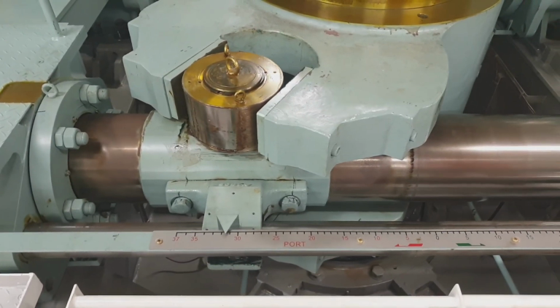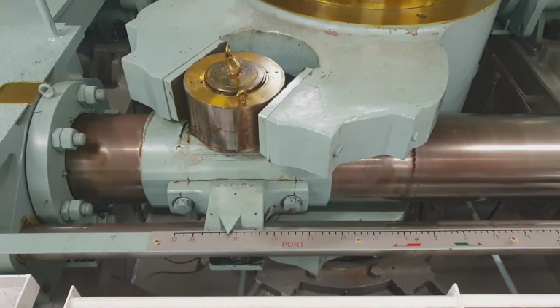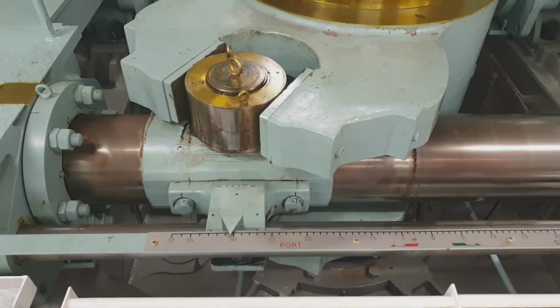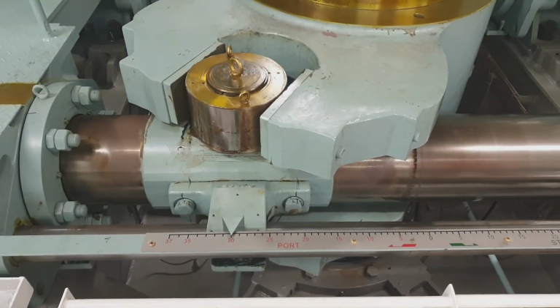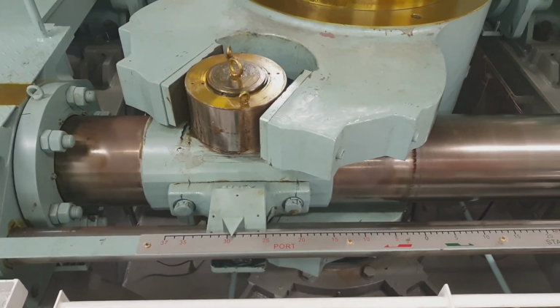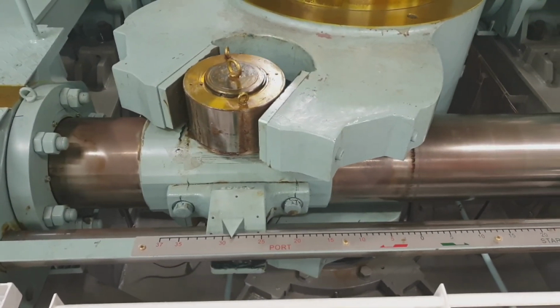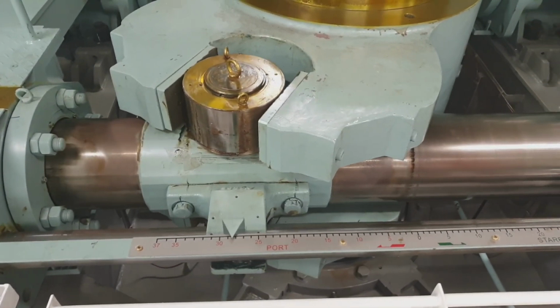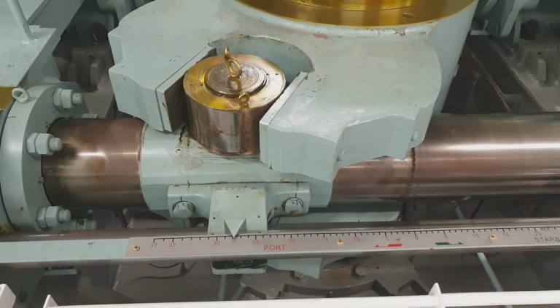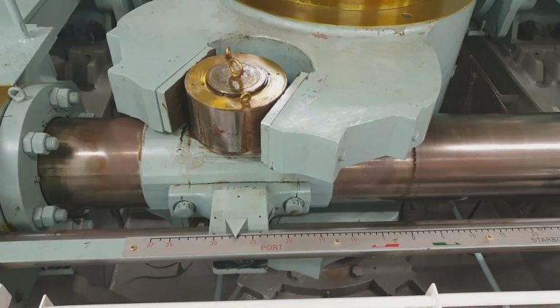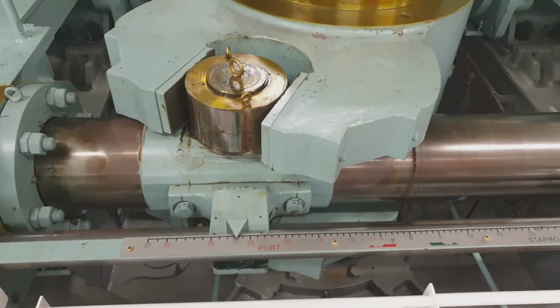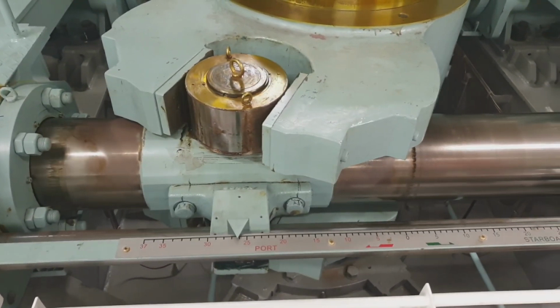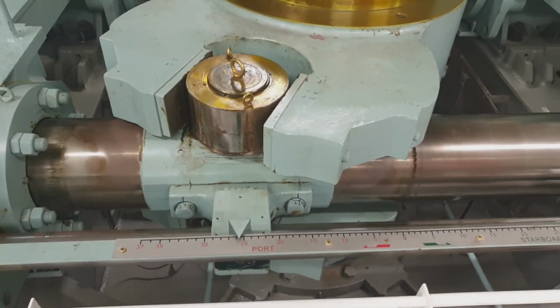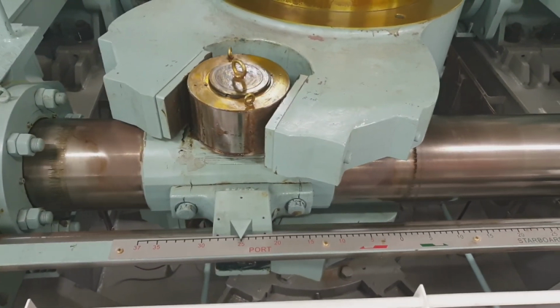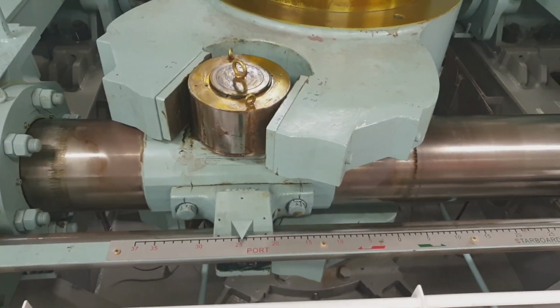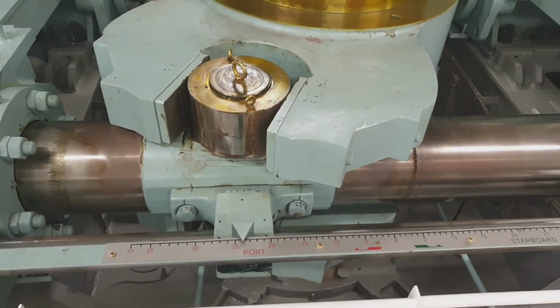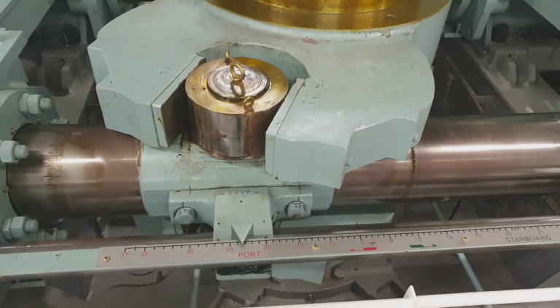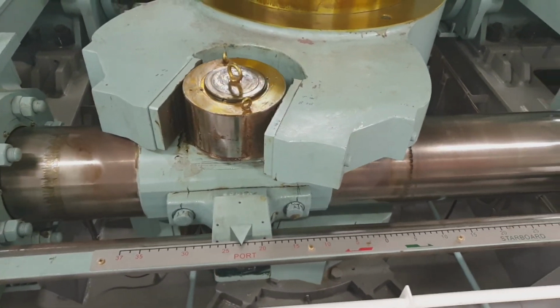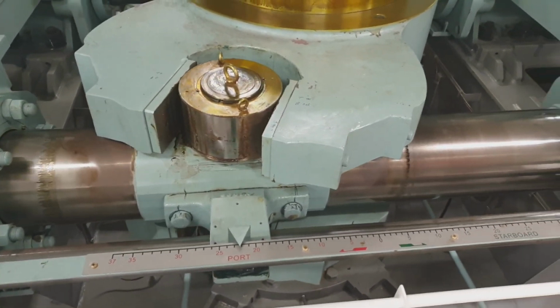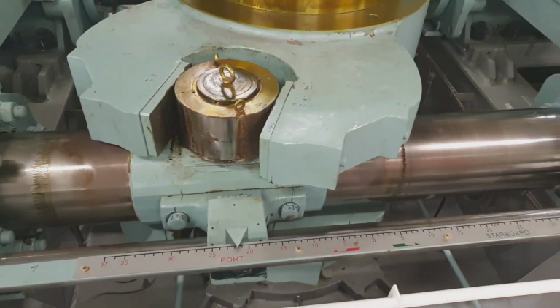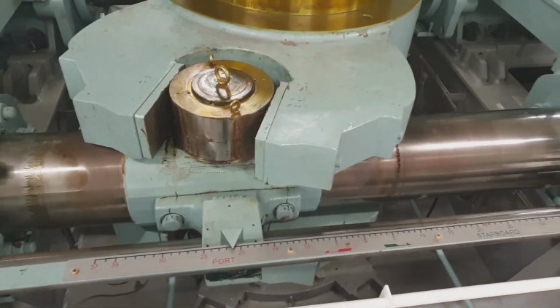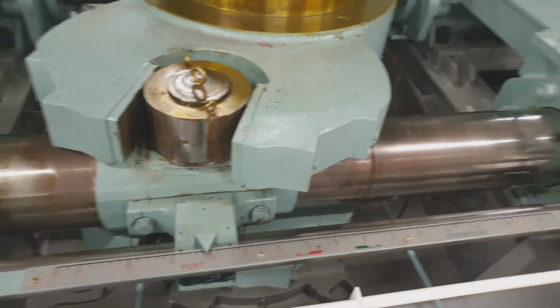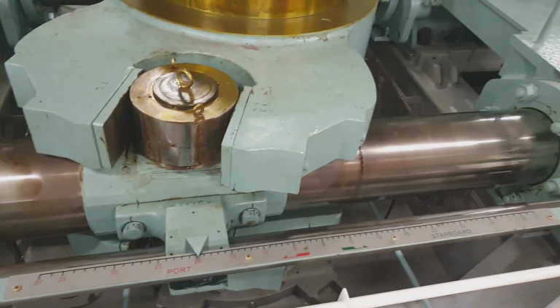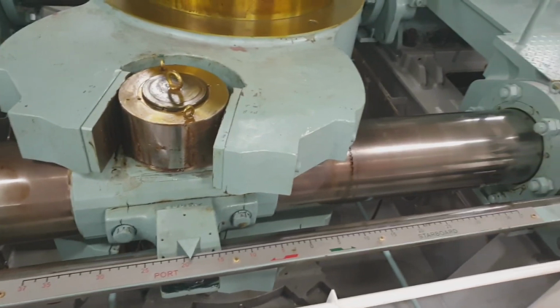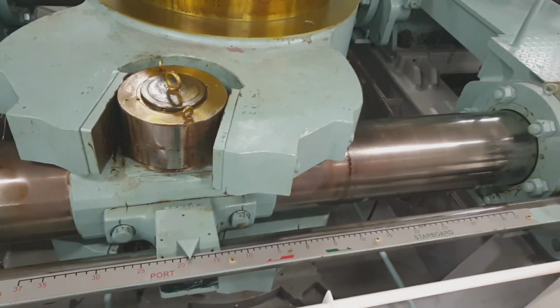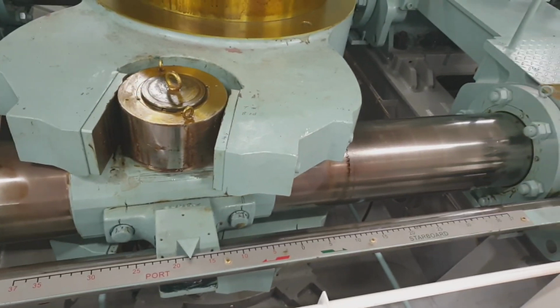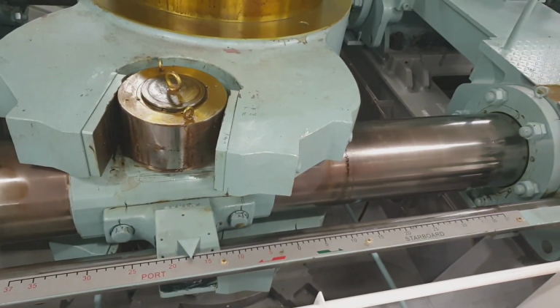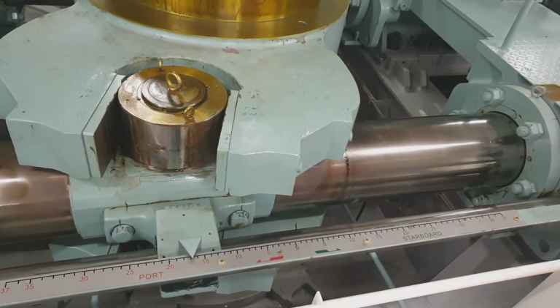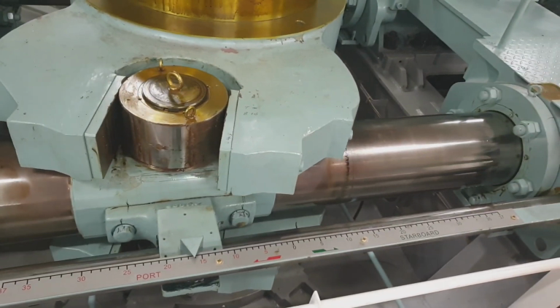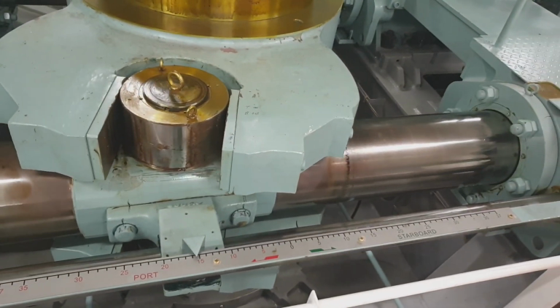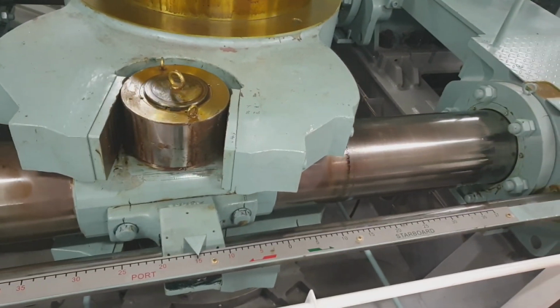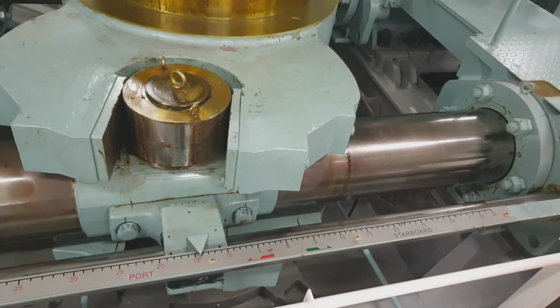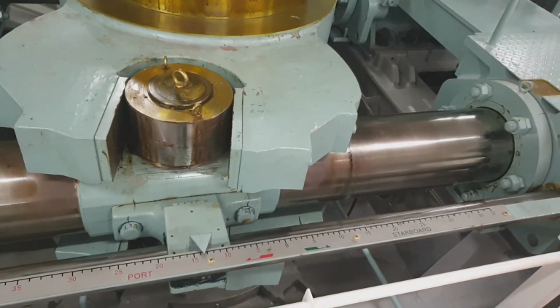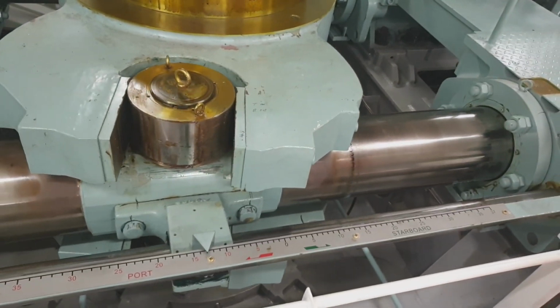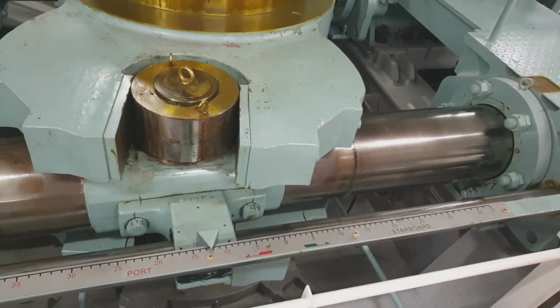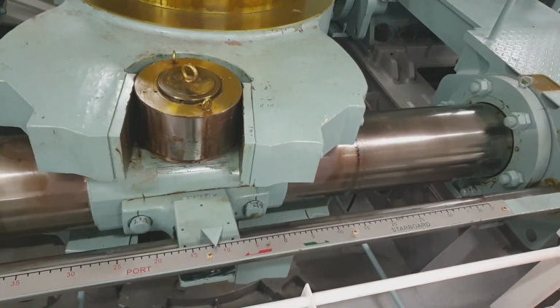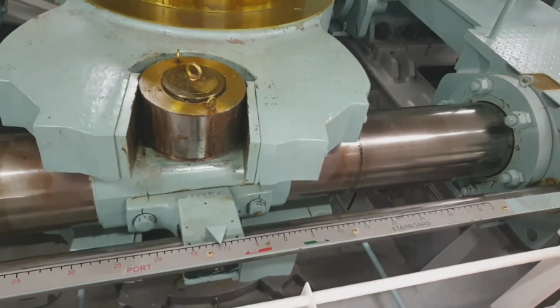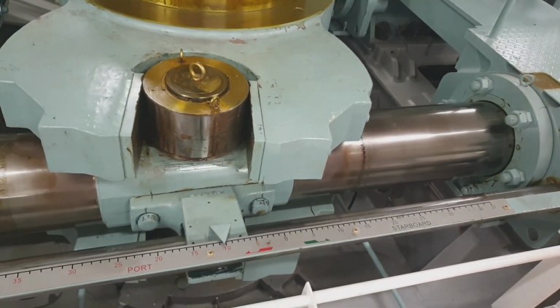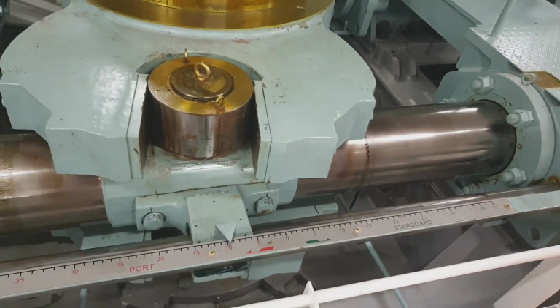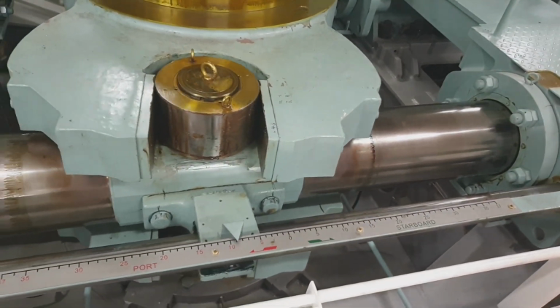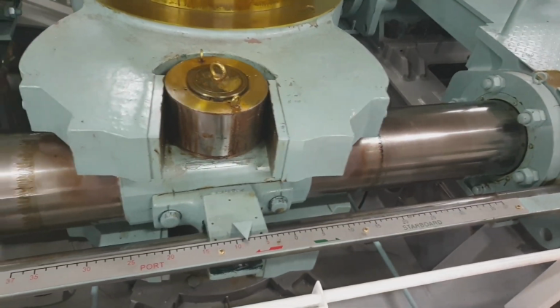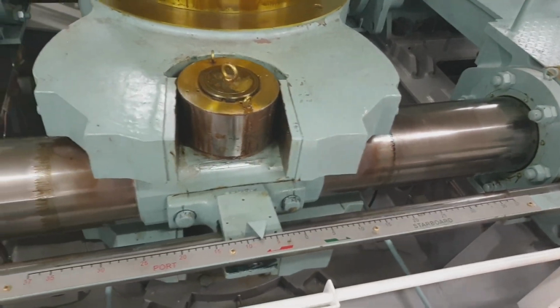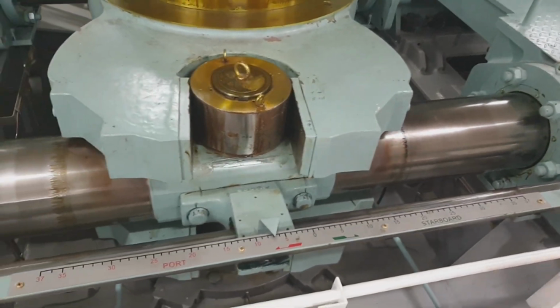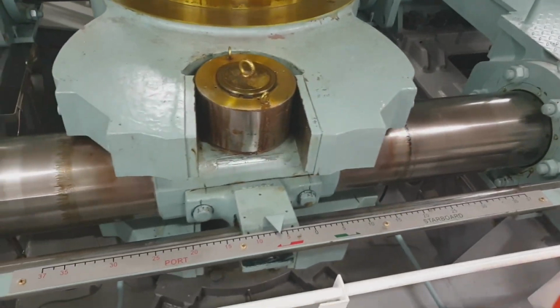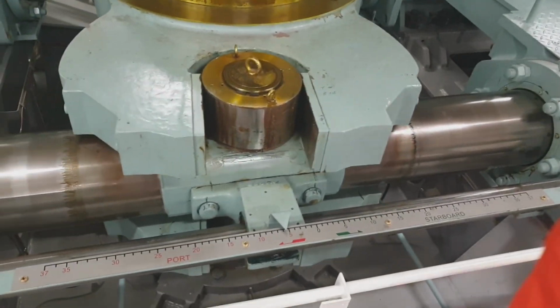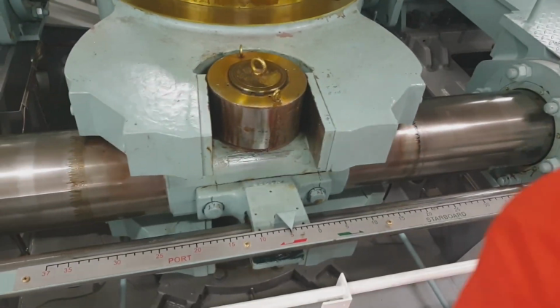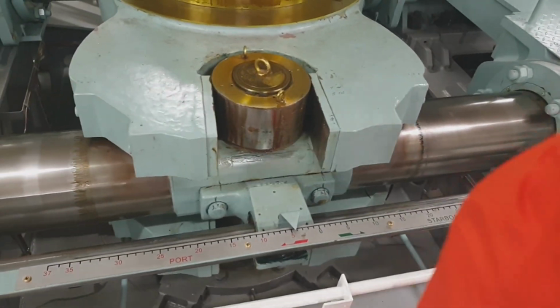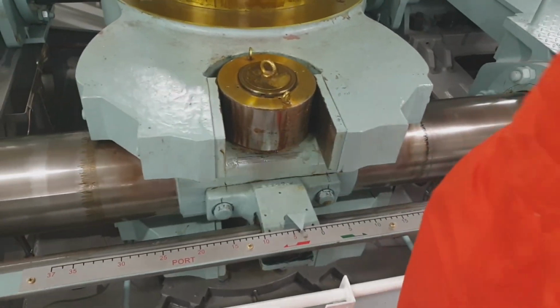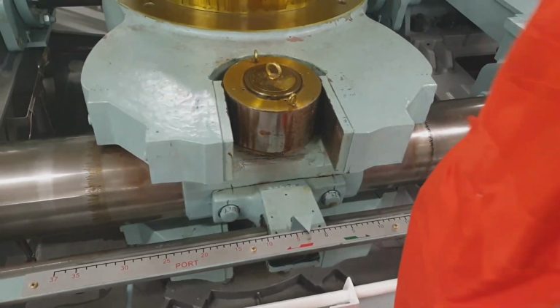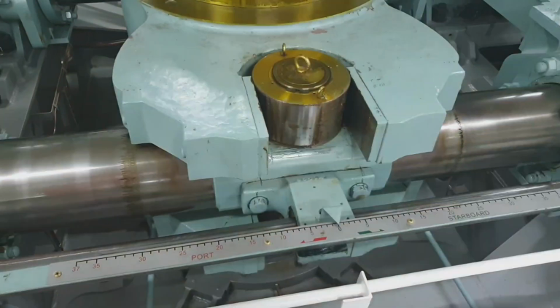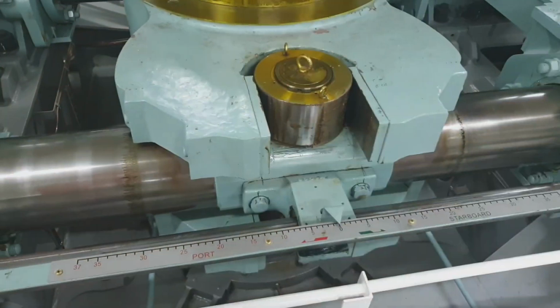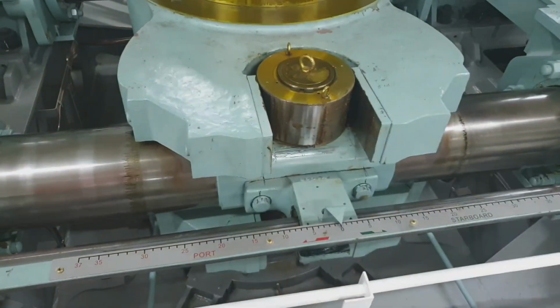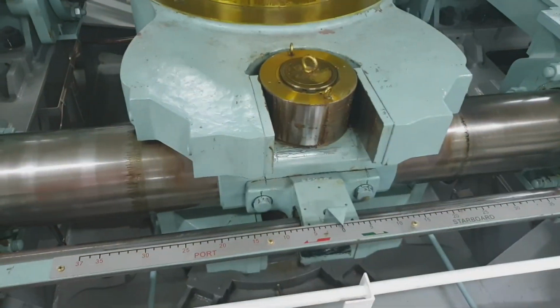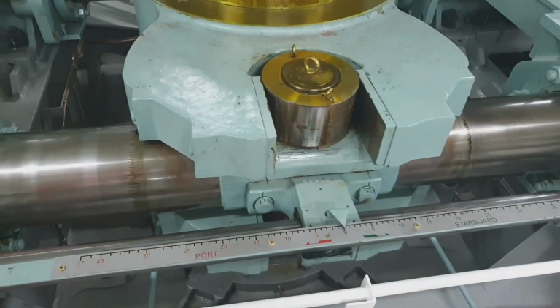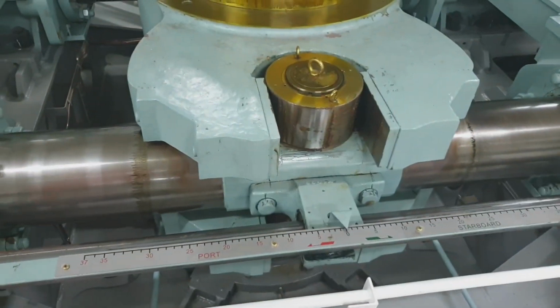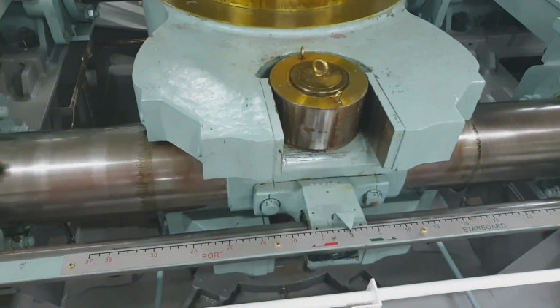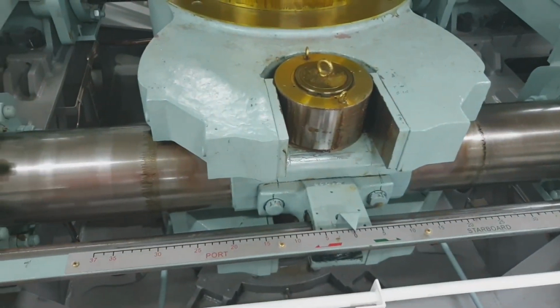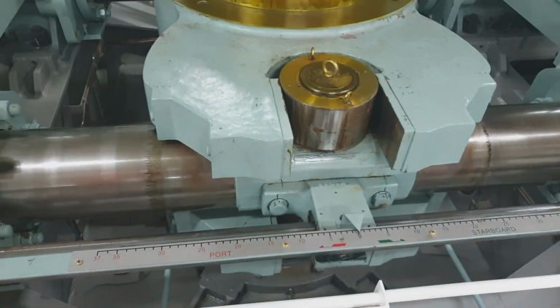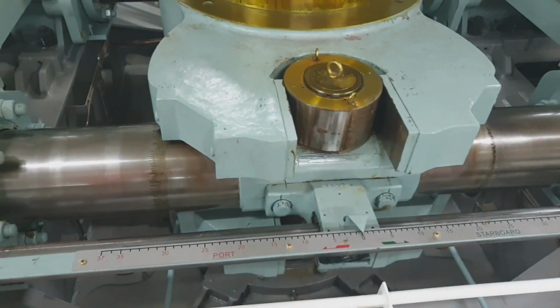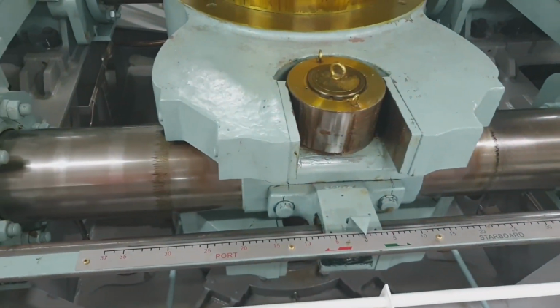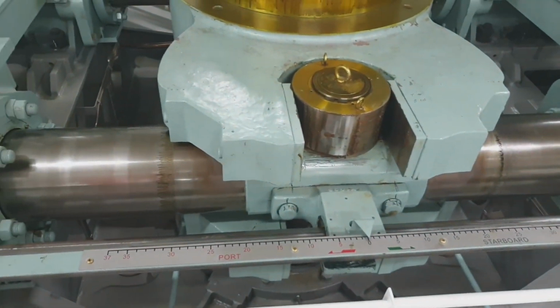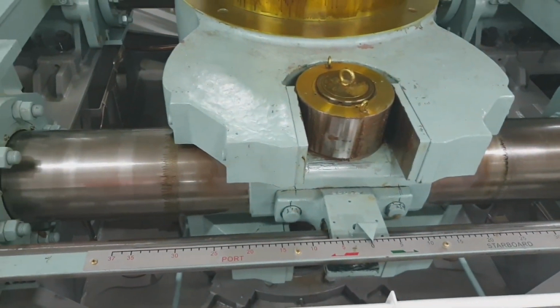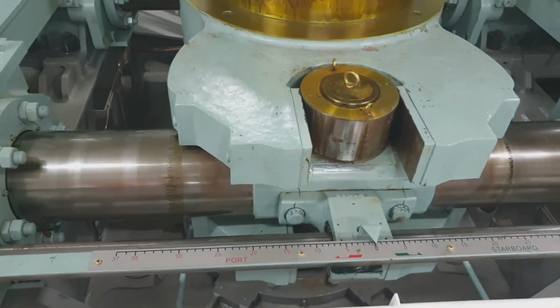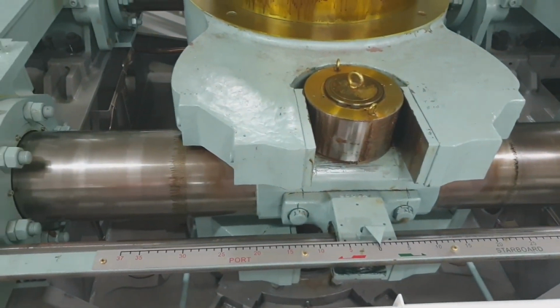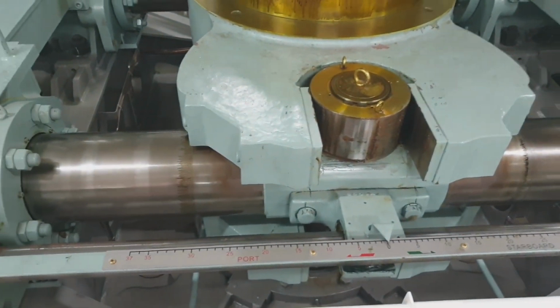This is to comply with all the checklists — the departure and pre-arrival checklists — prior to entering or leaving the port. This is the requirement.